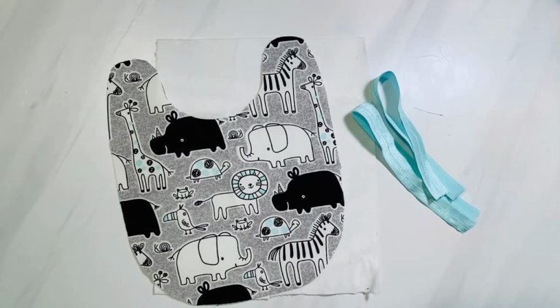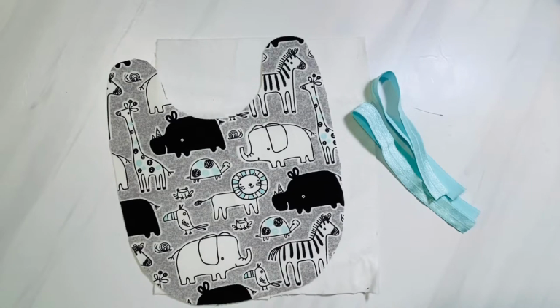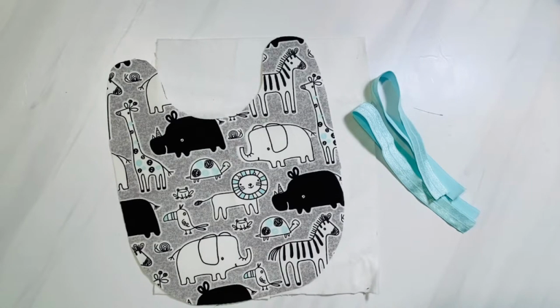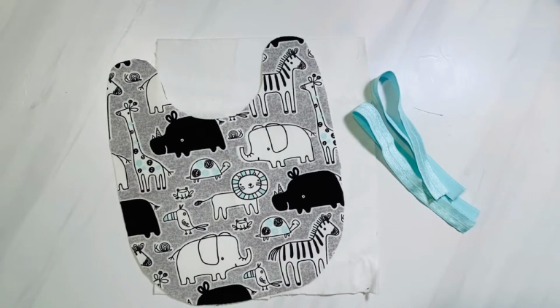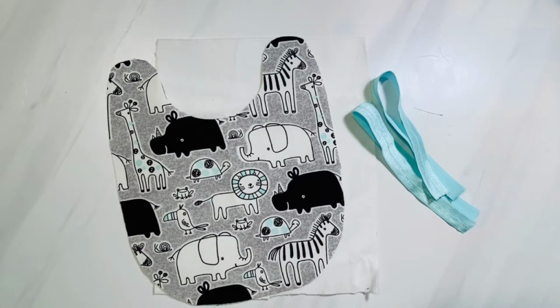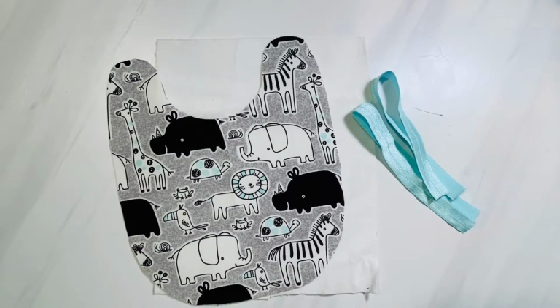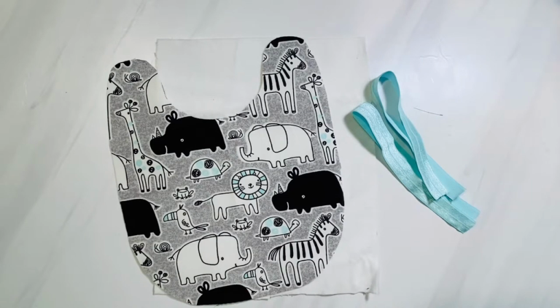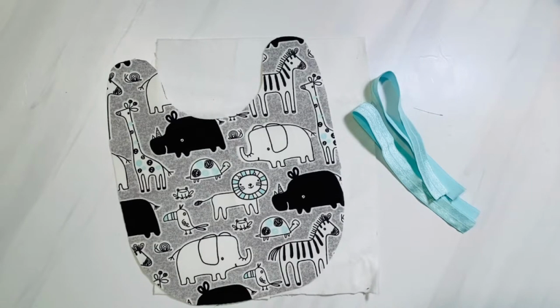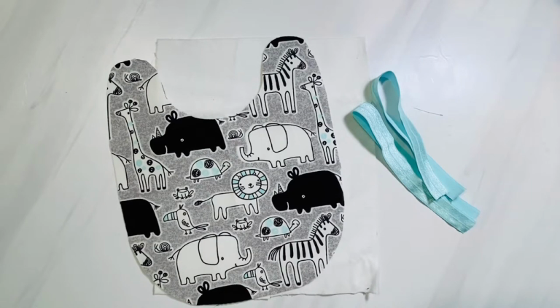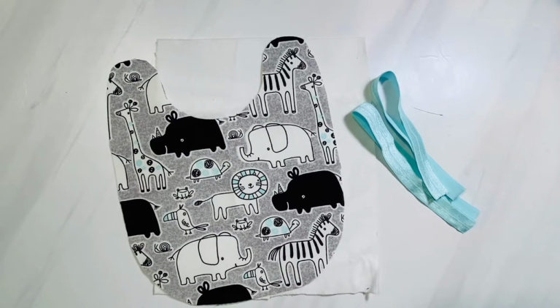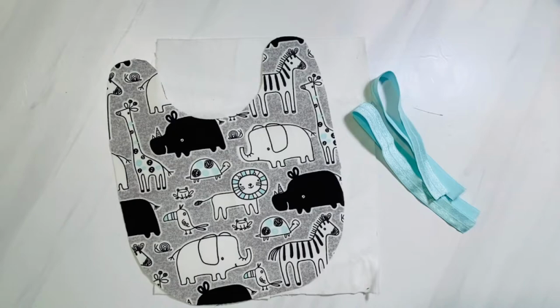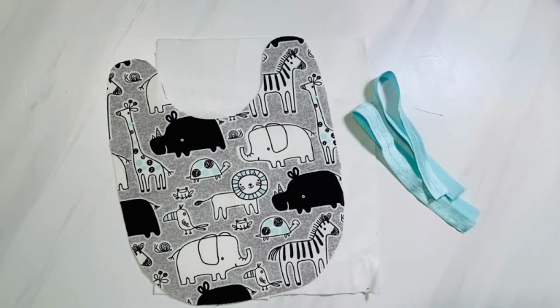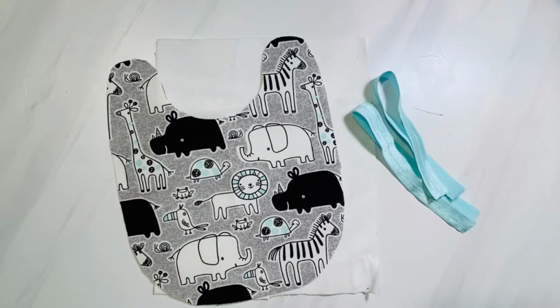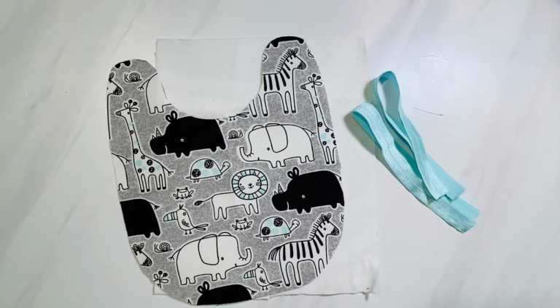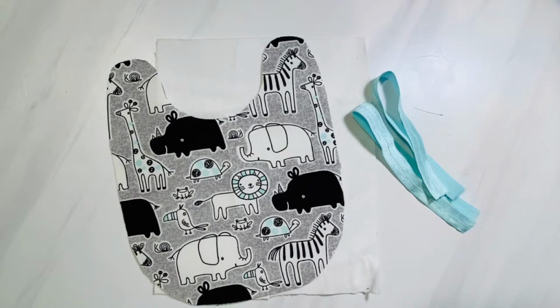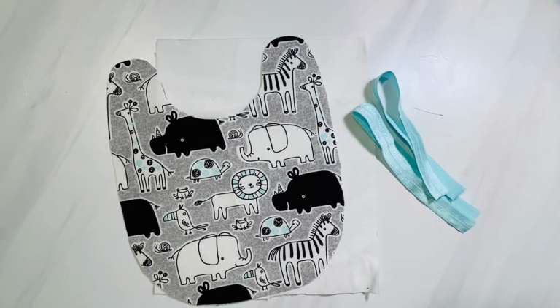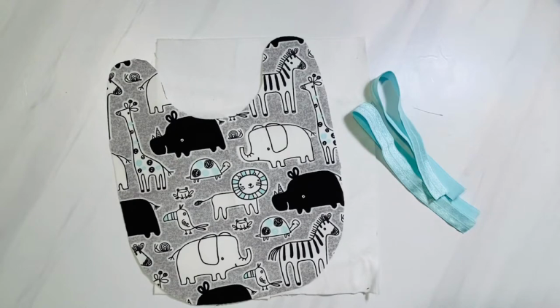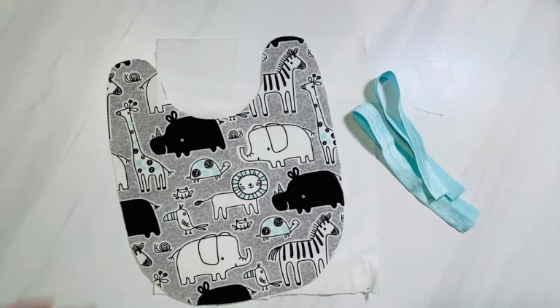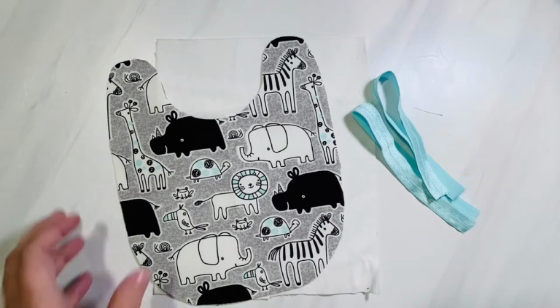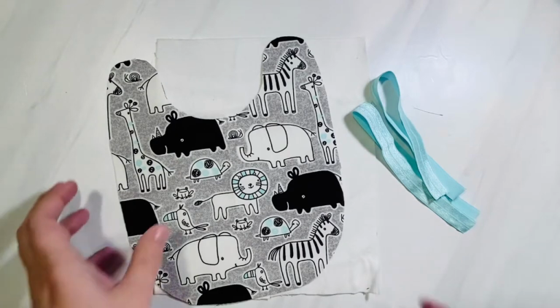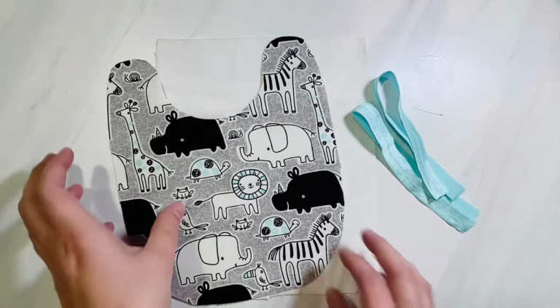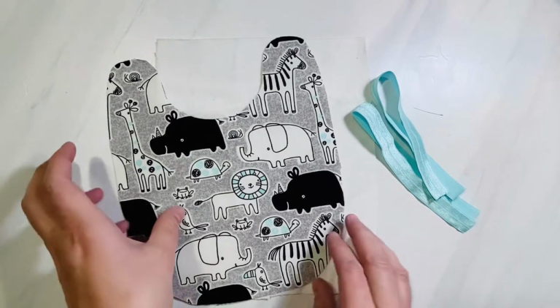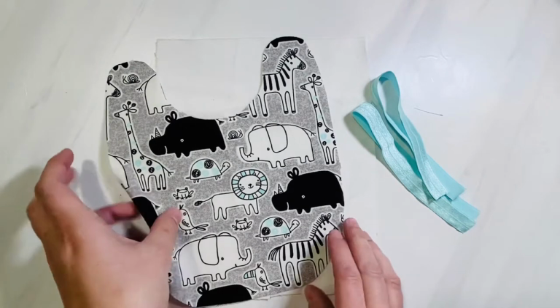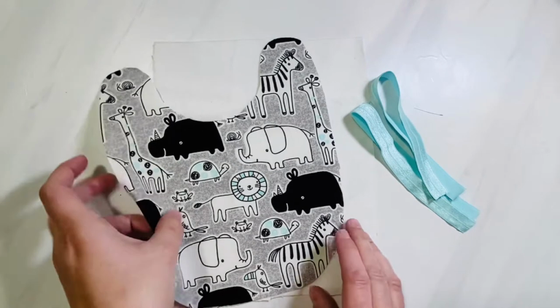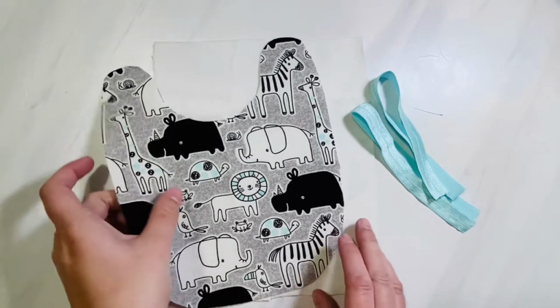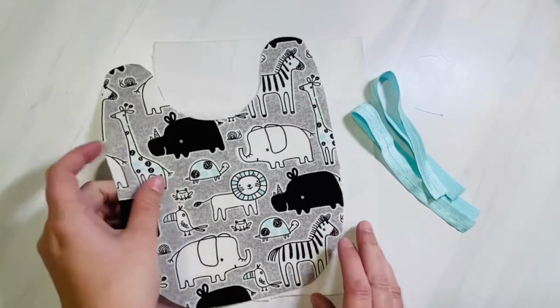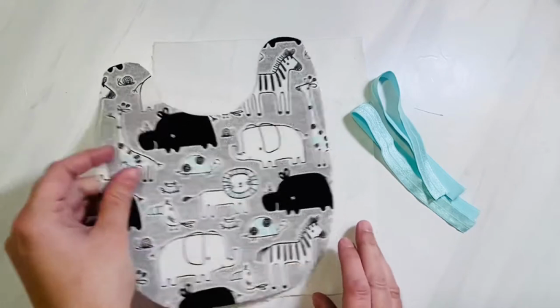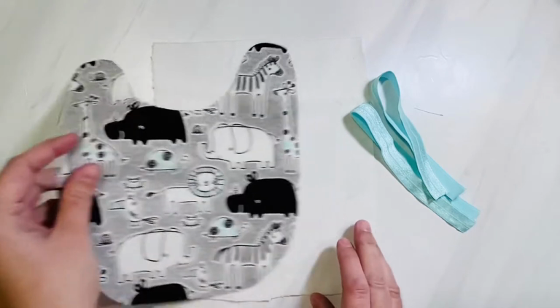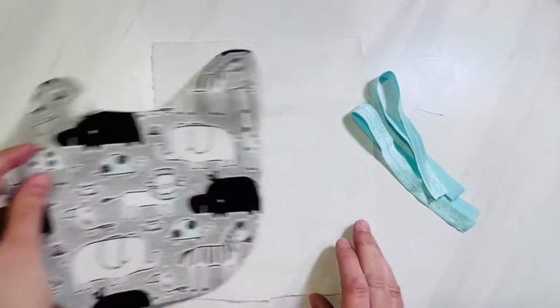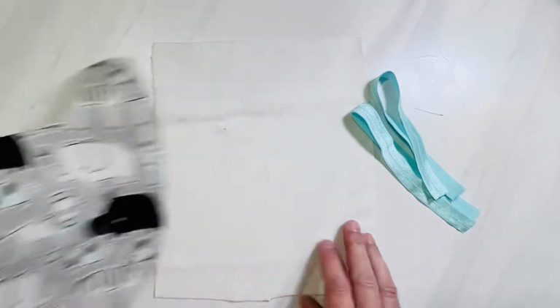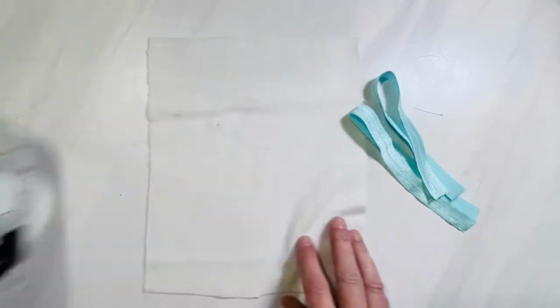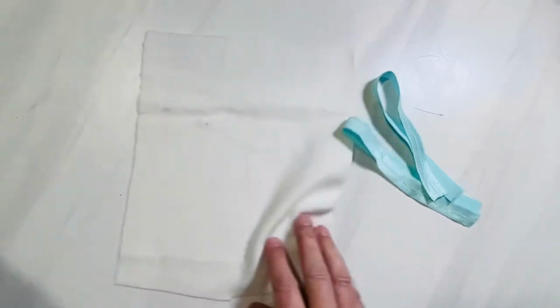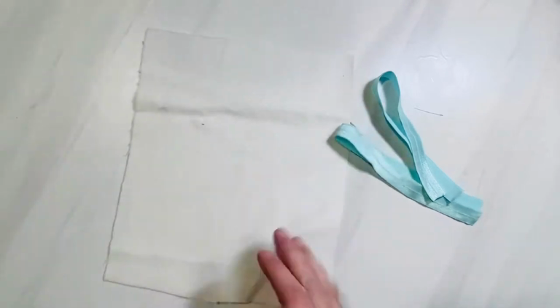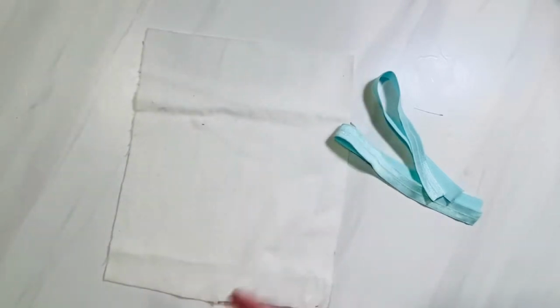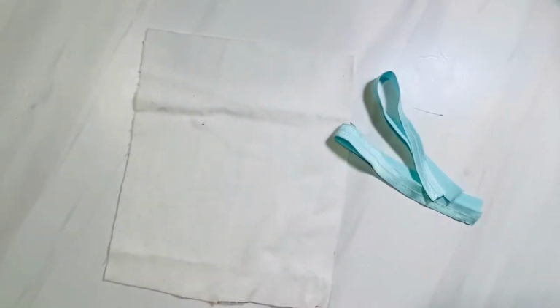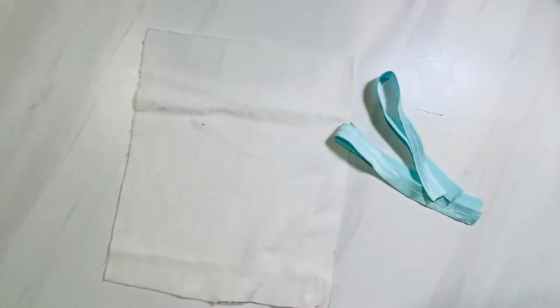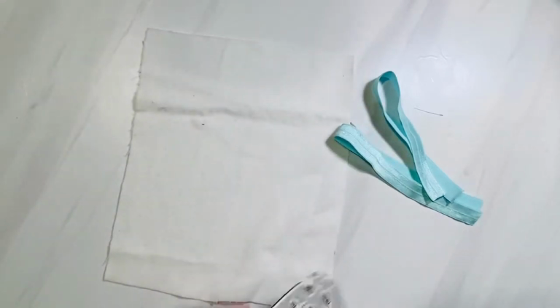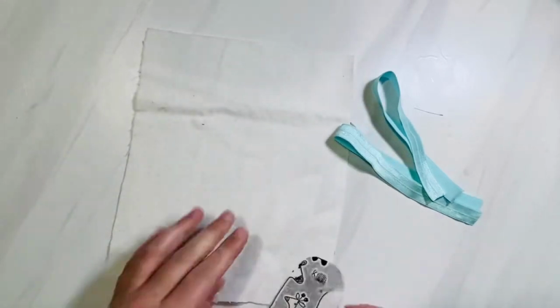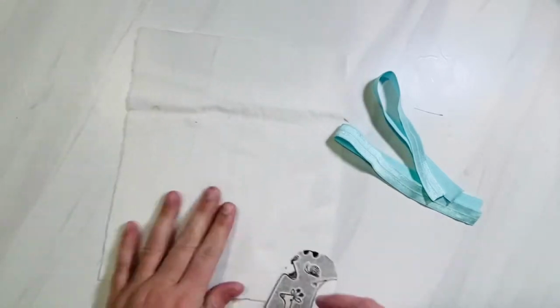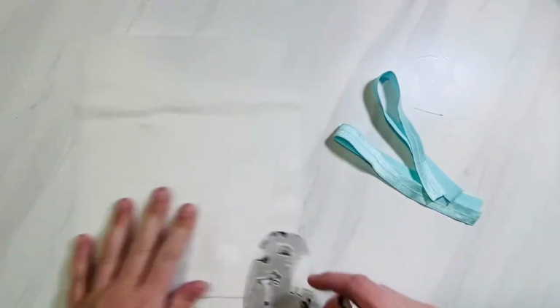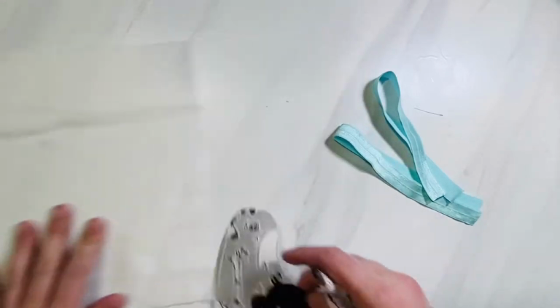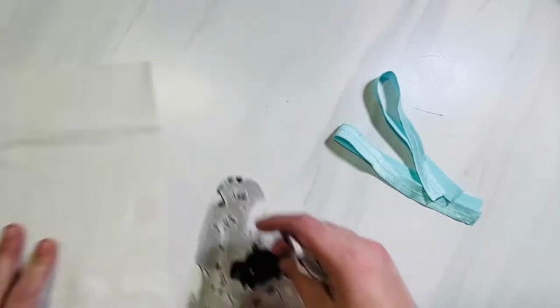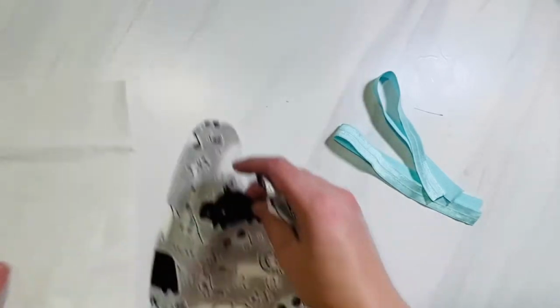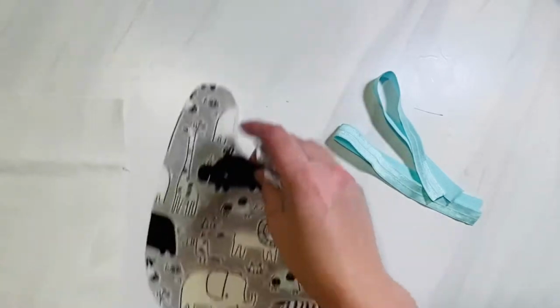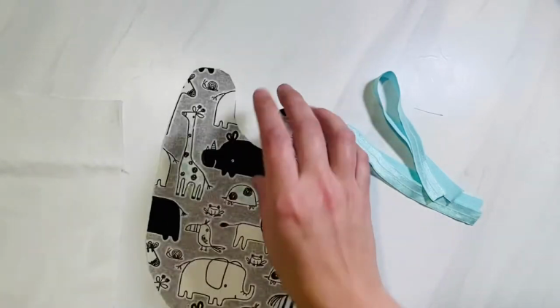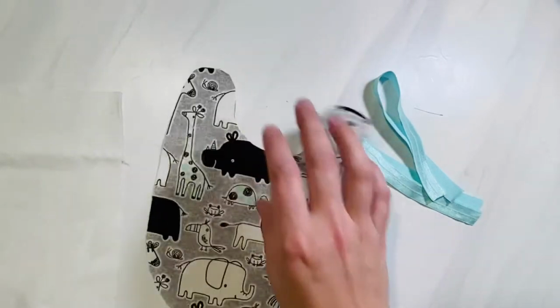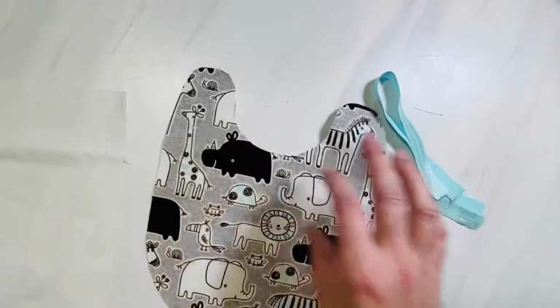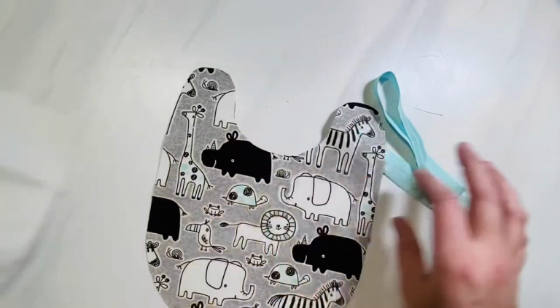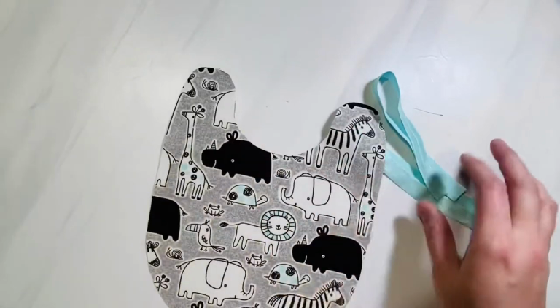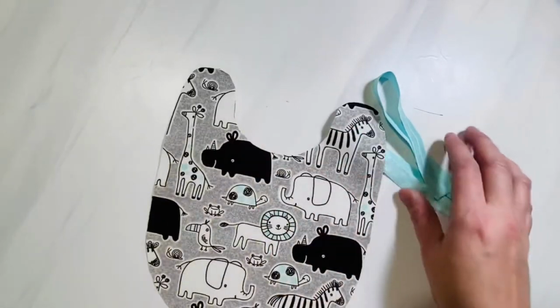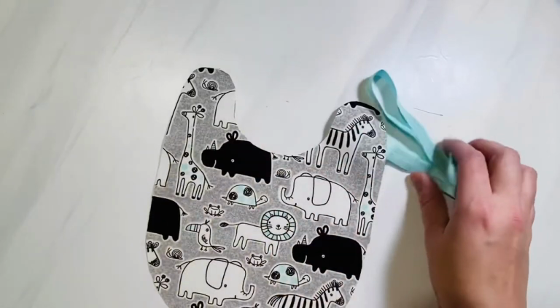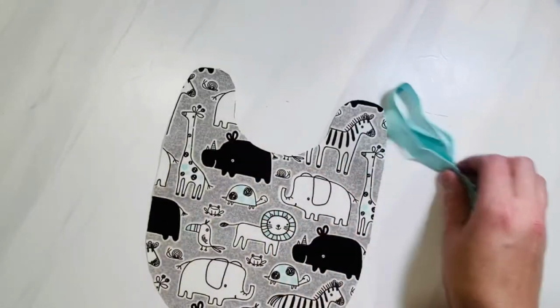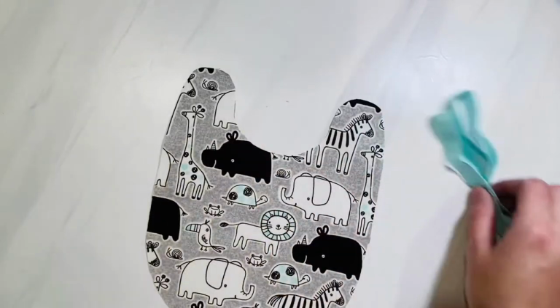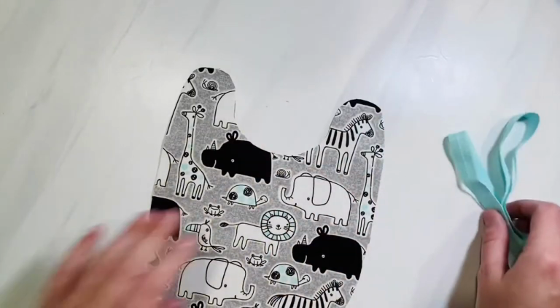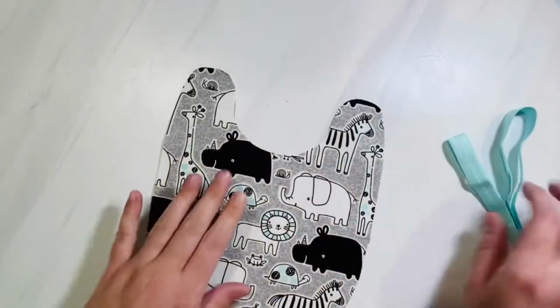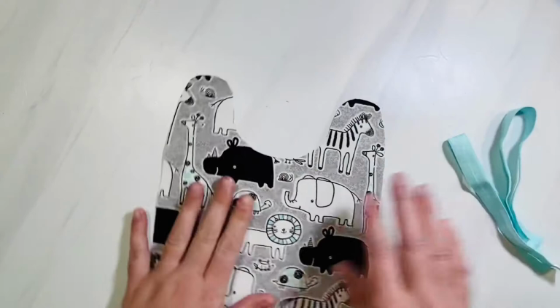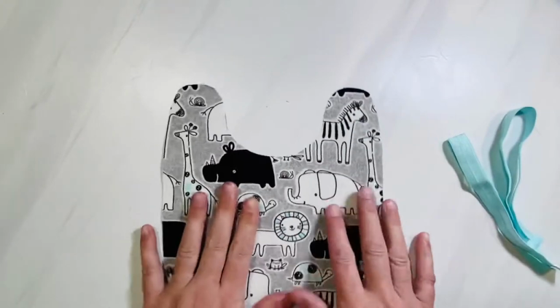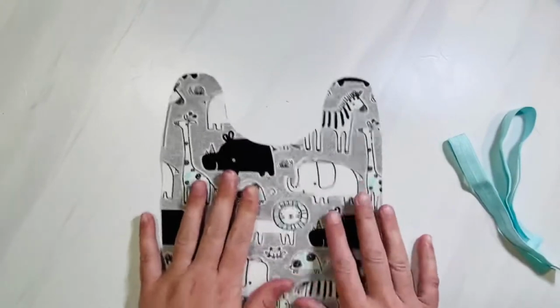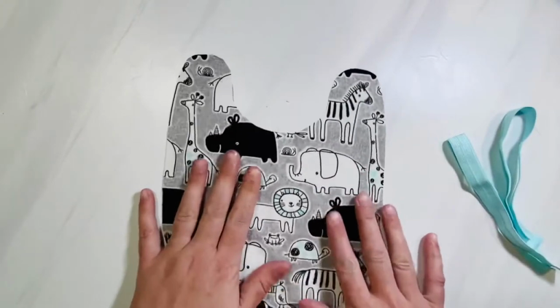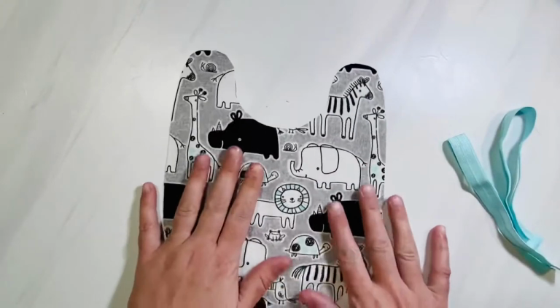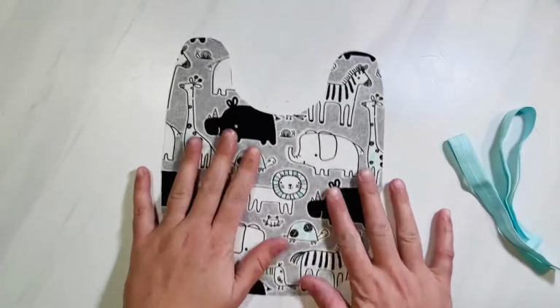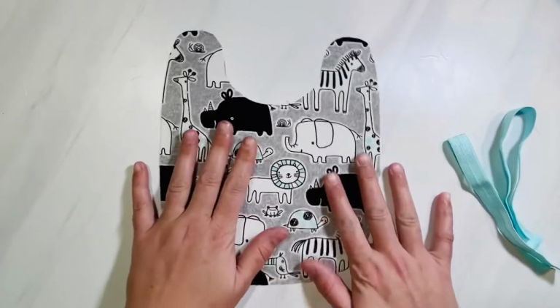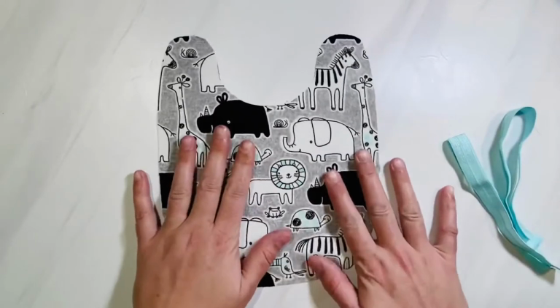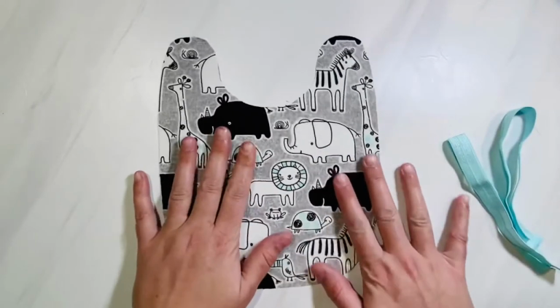Go ahead and print those, cut them out, then trace and cut them on your fabric for the top piece of your bib.